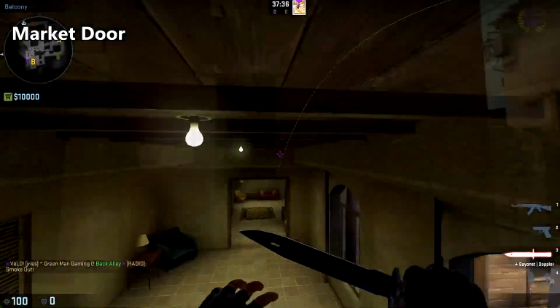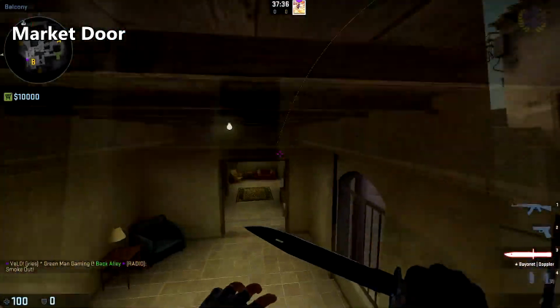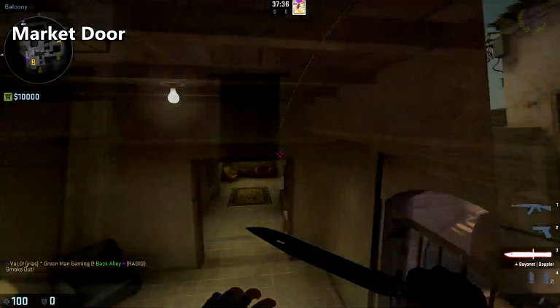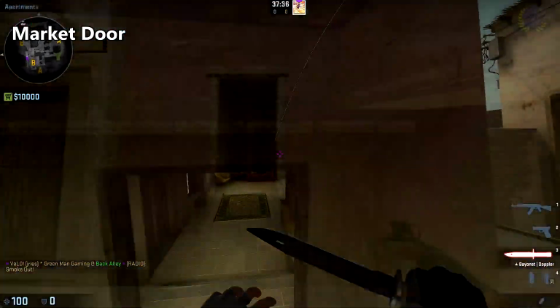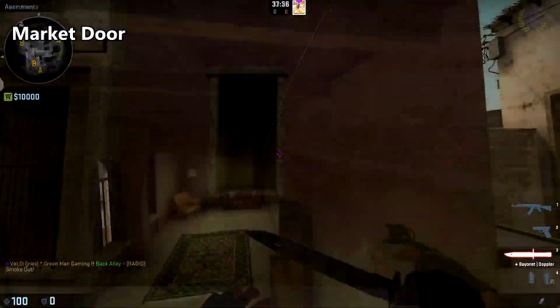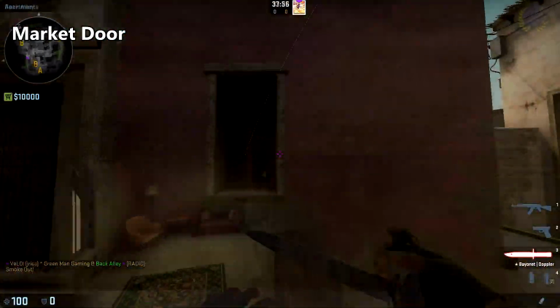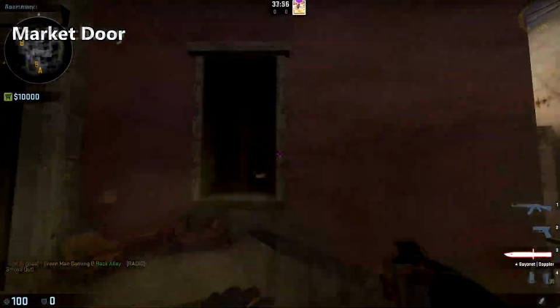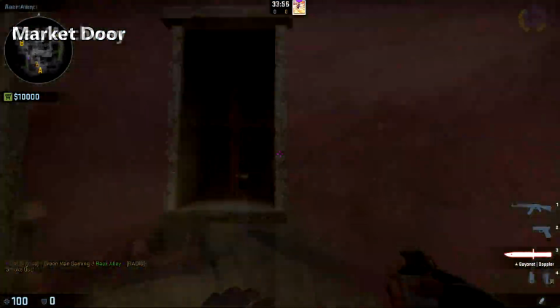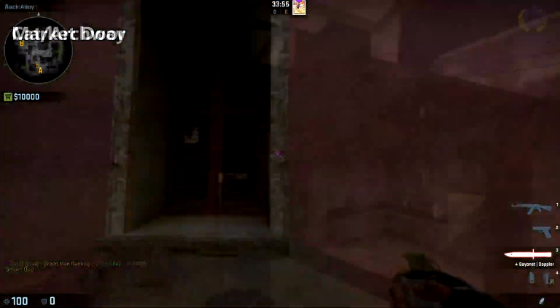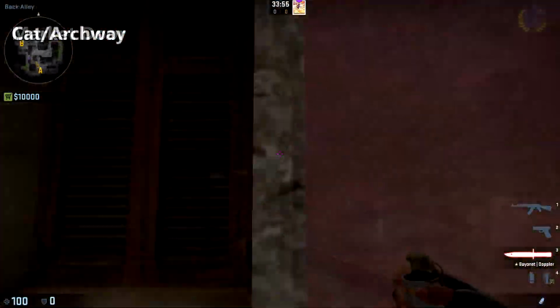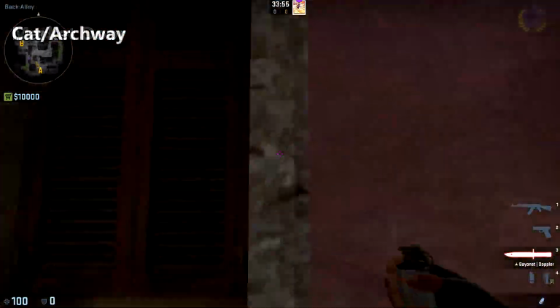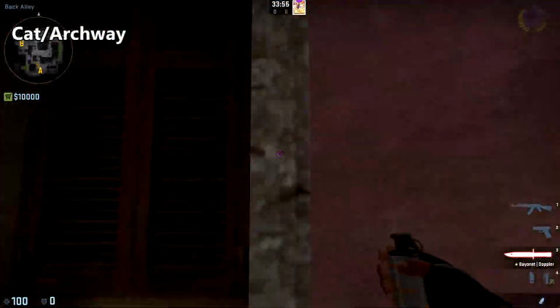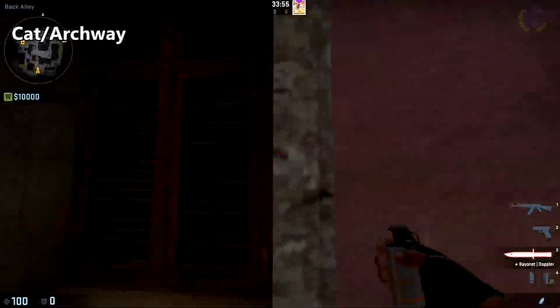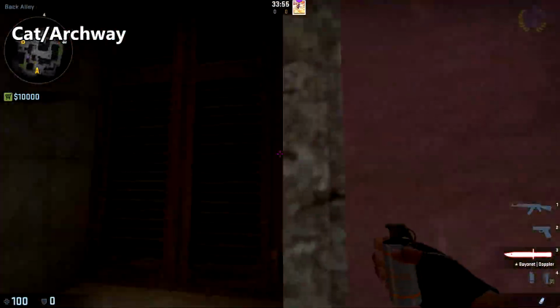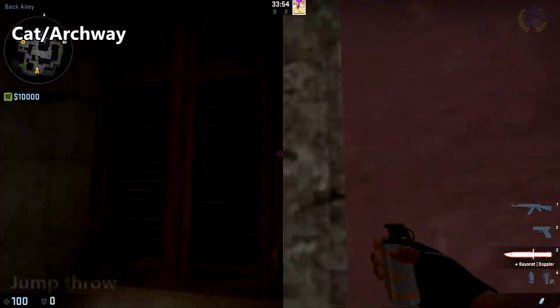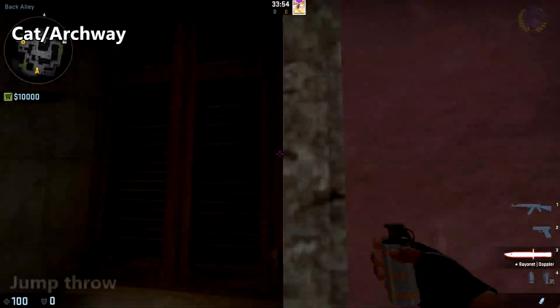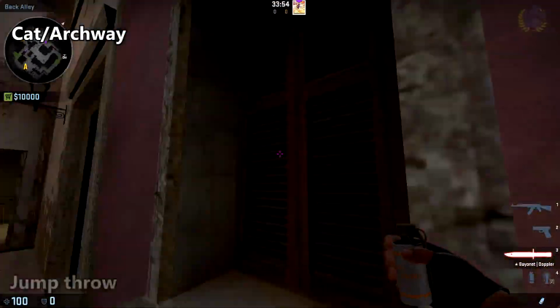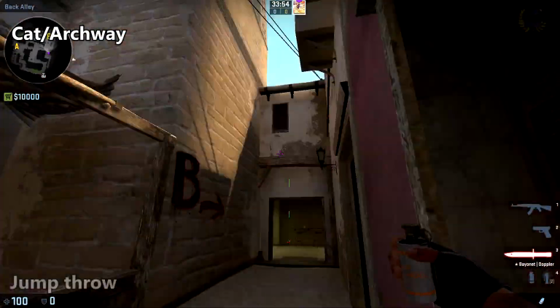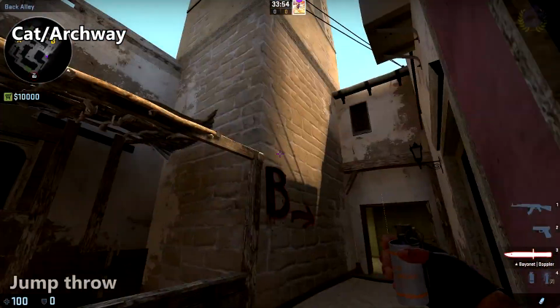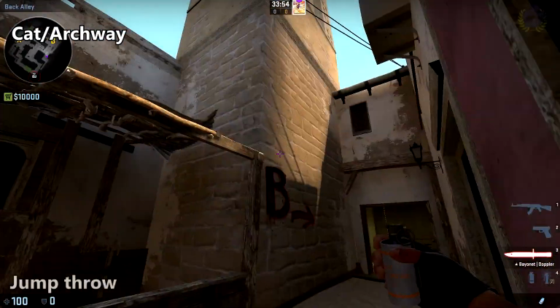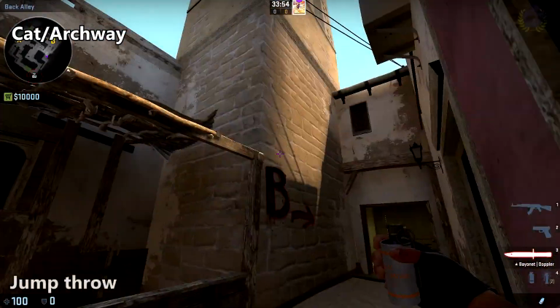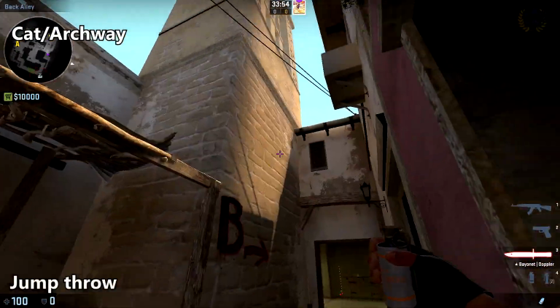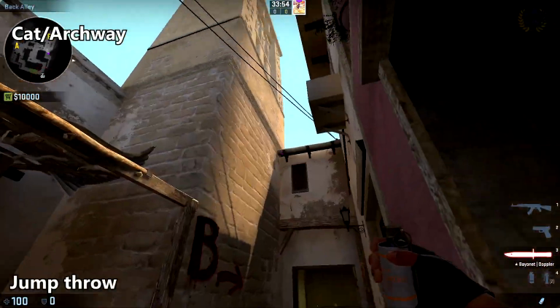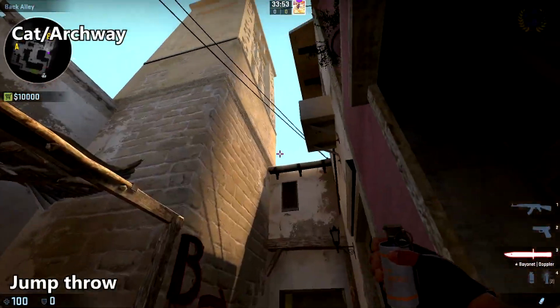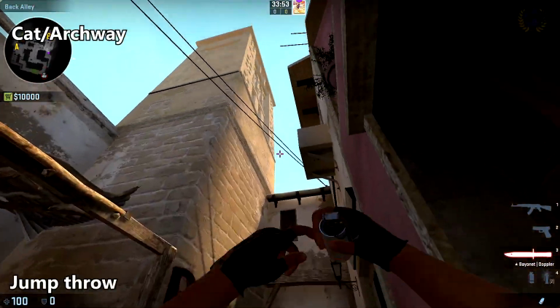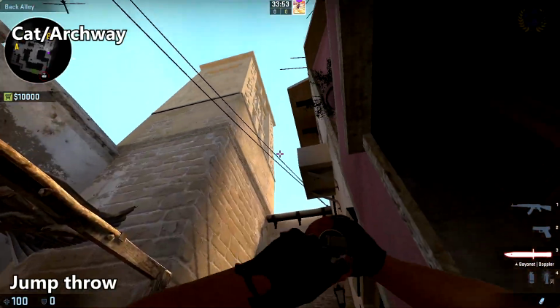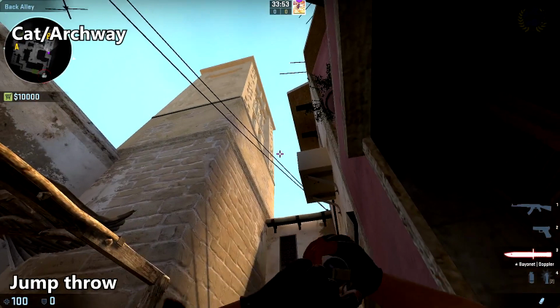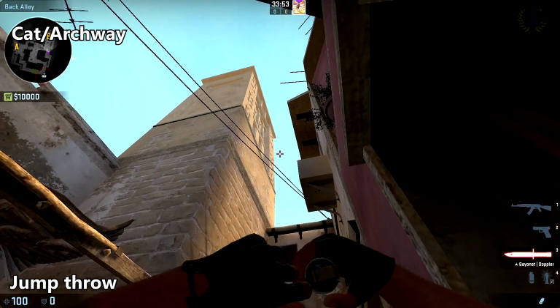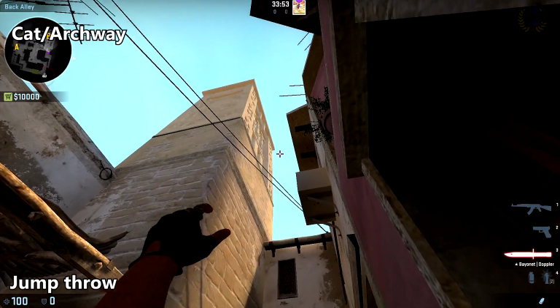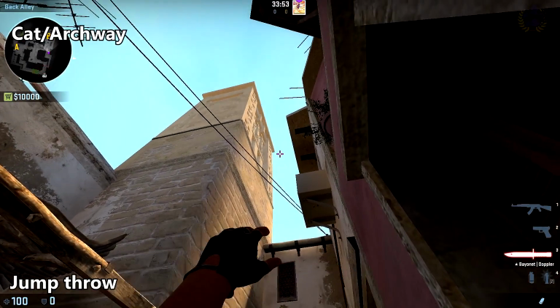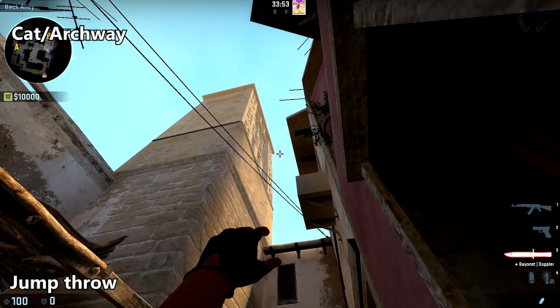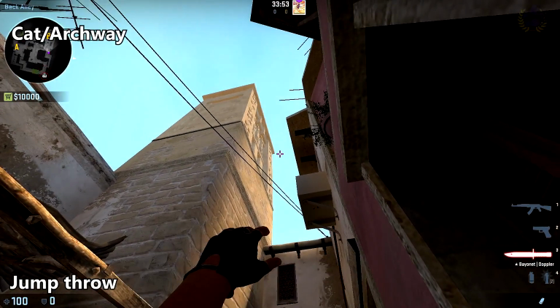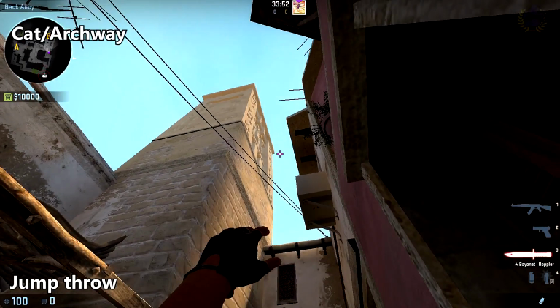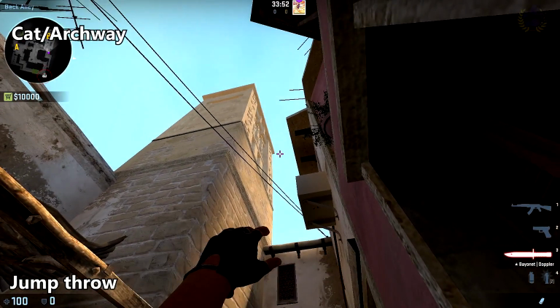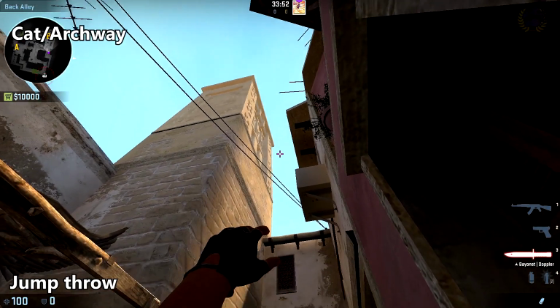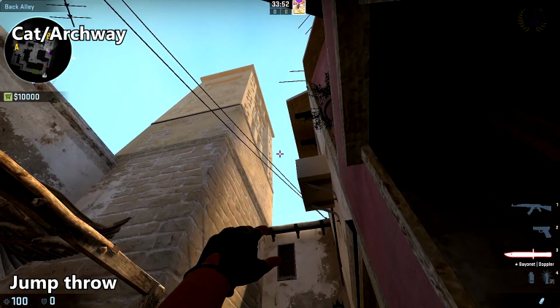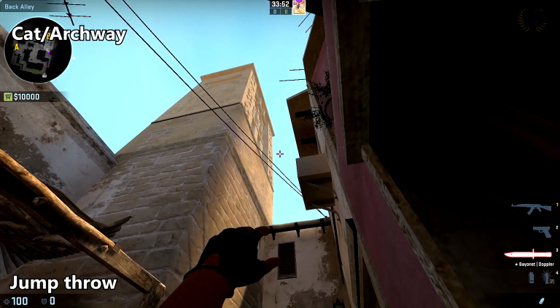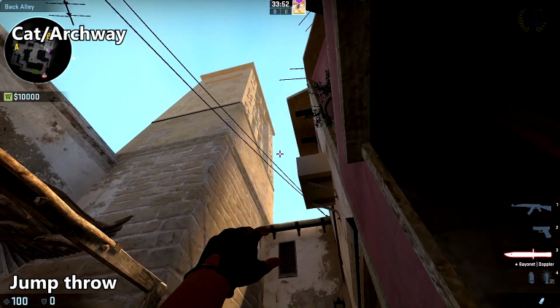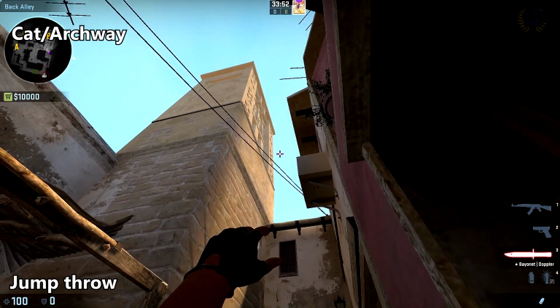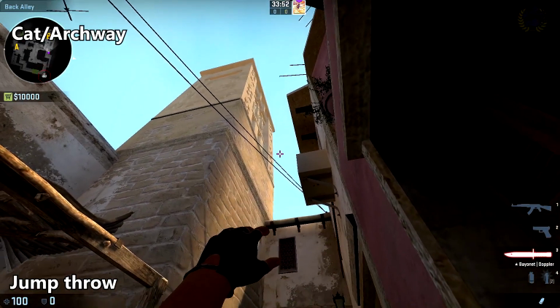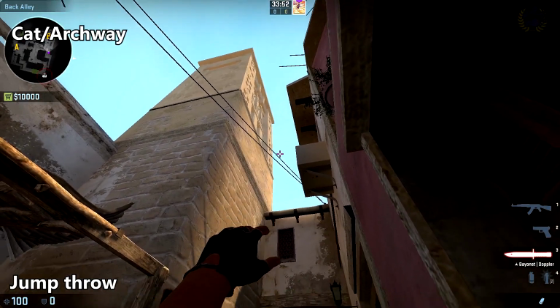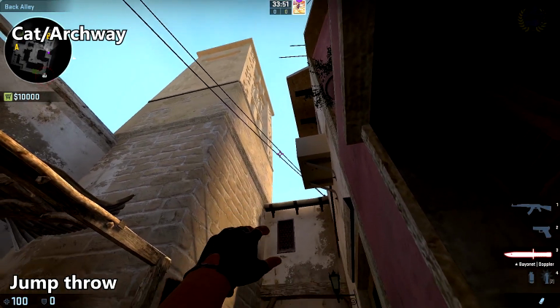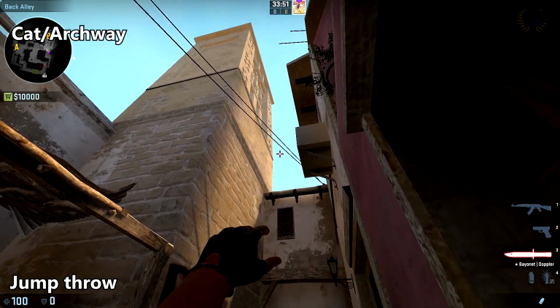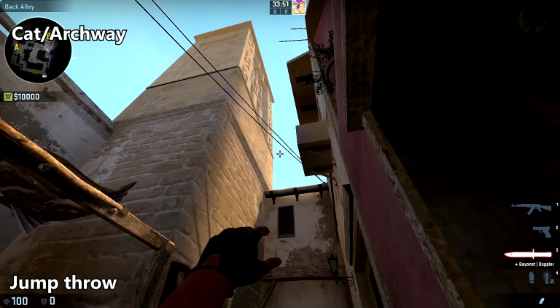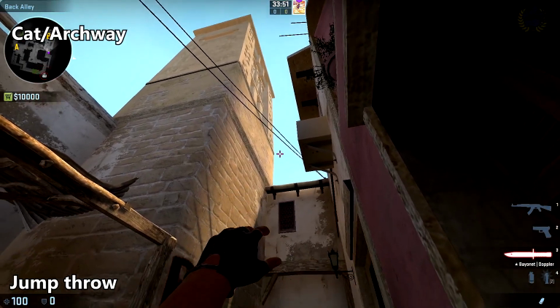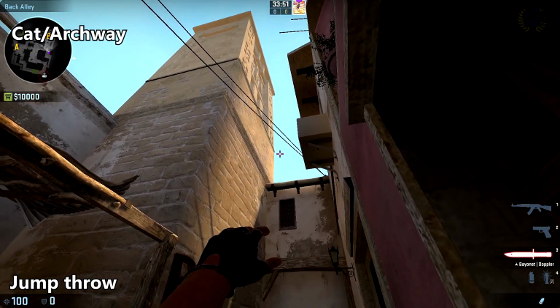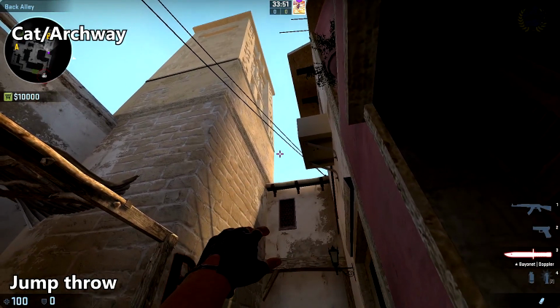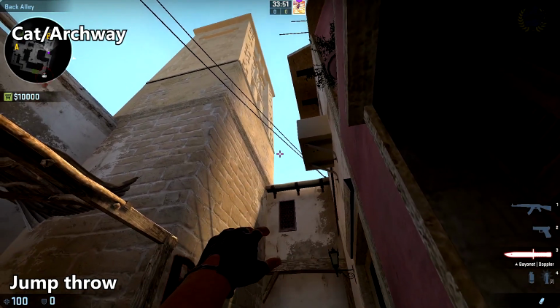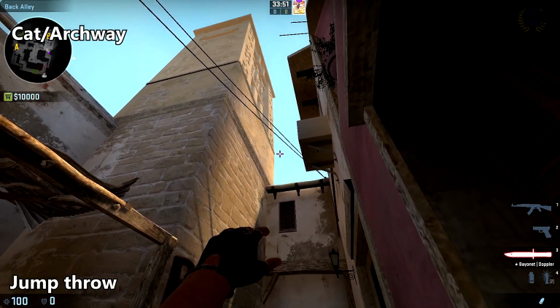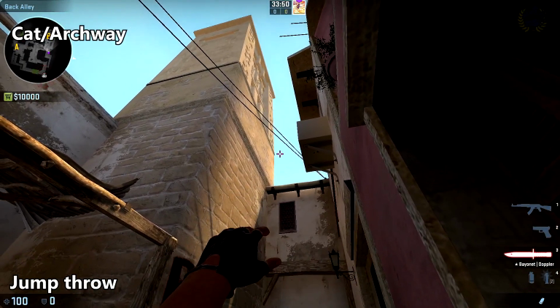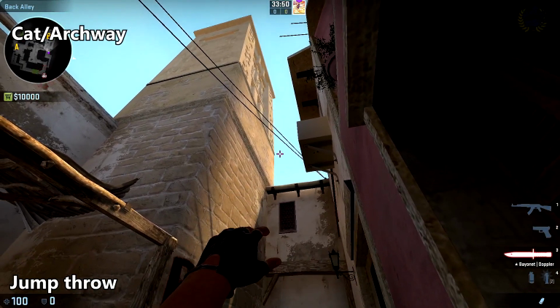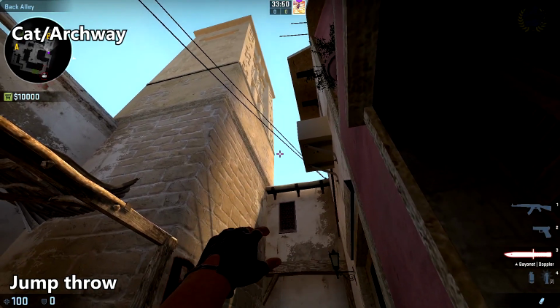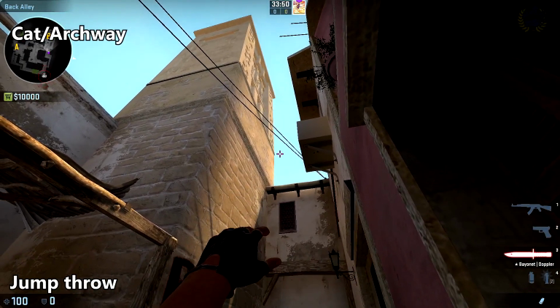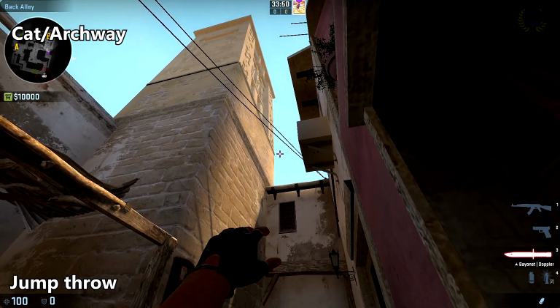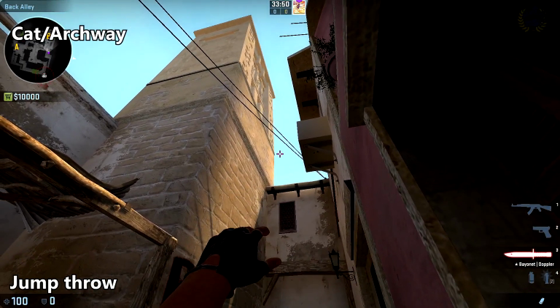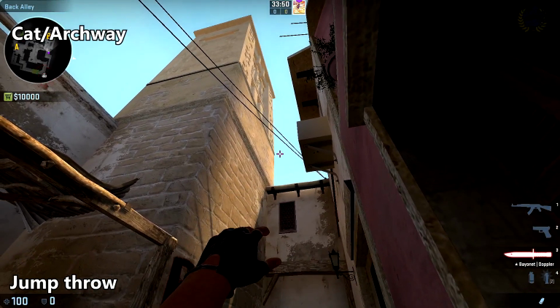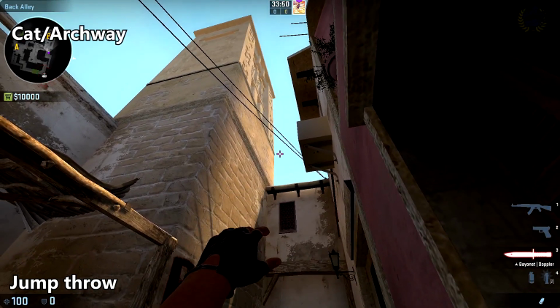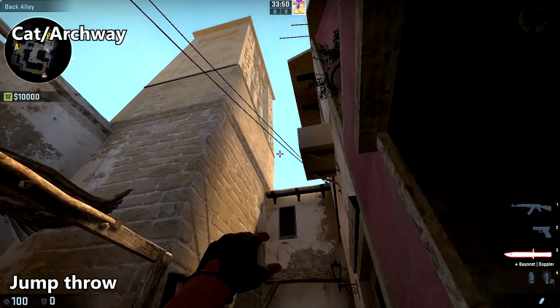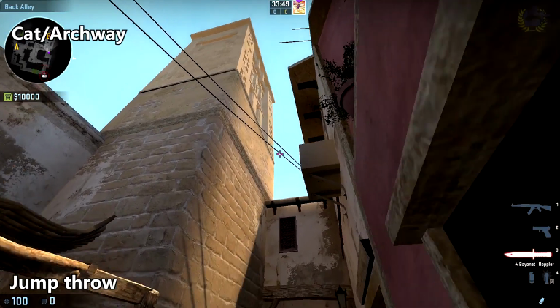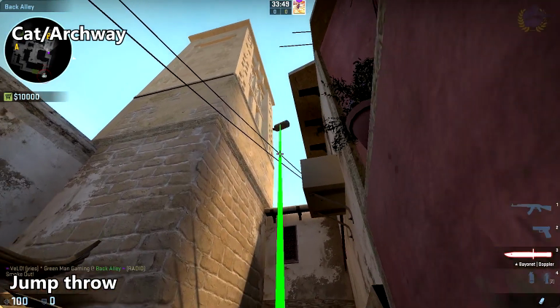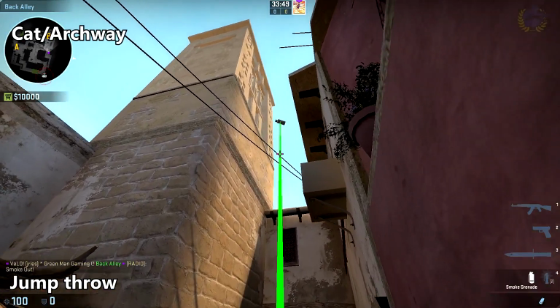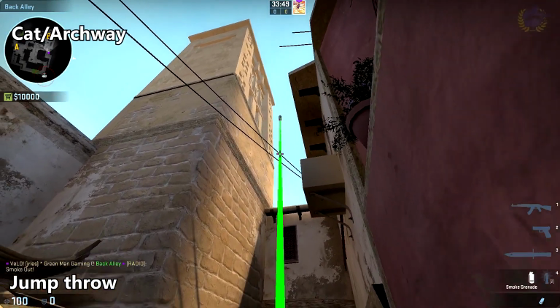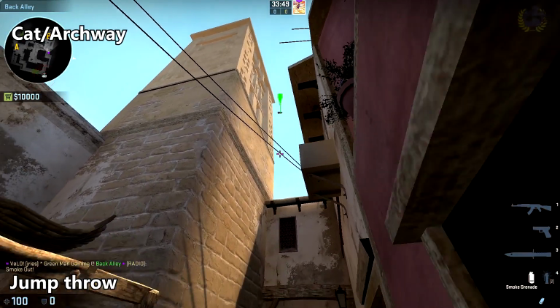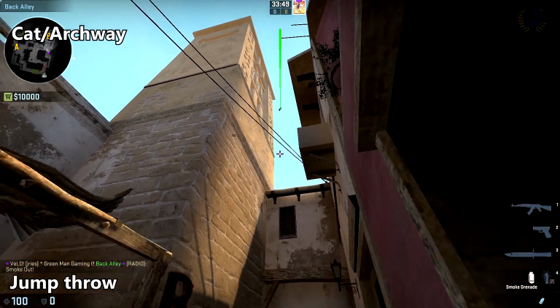To smoke off the cat archway, come to the same spot, aim in roughly the same place, but this time do a jump throw.